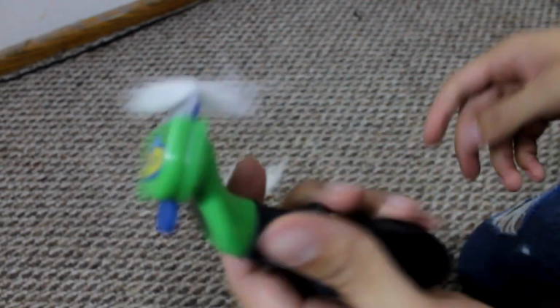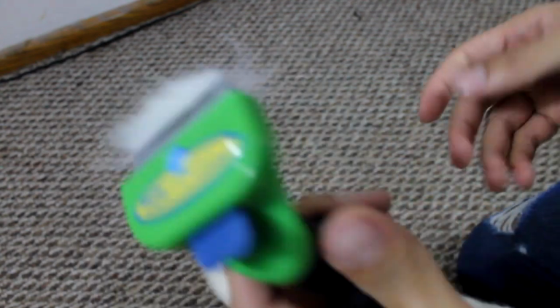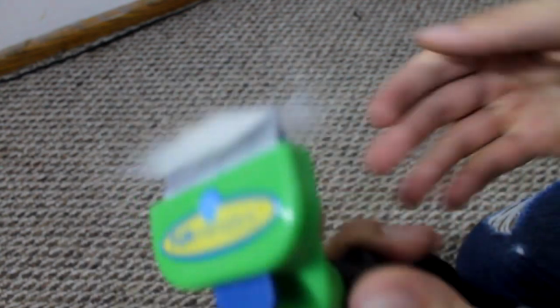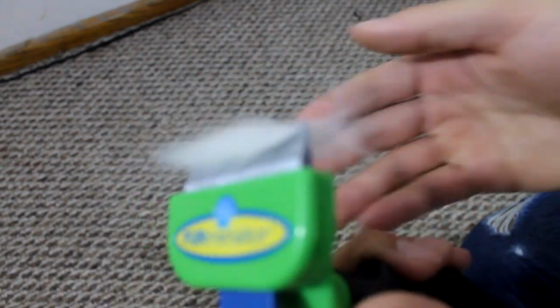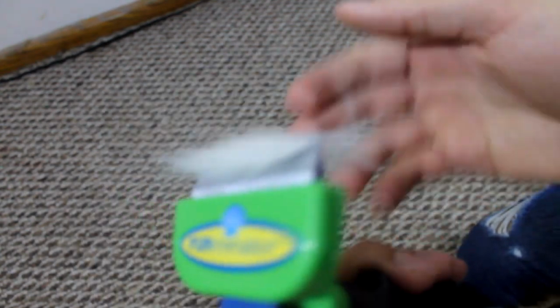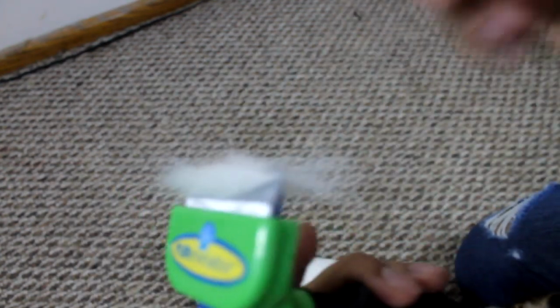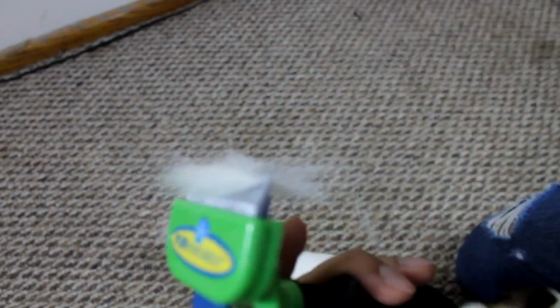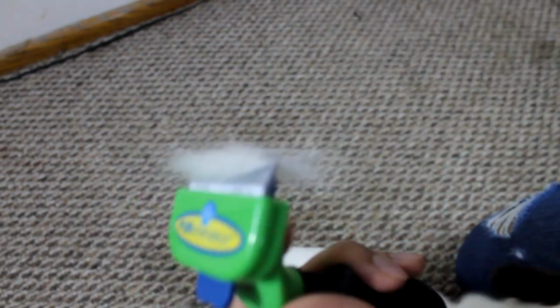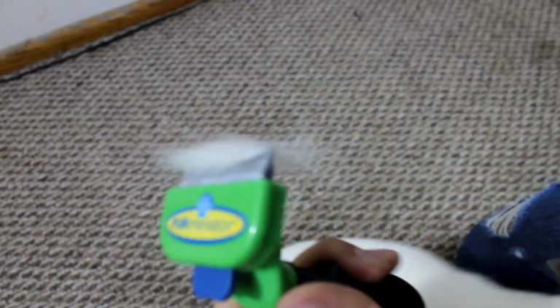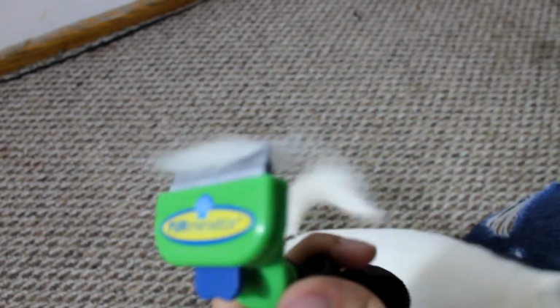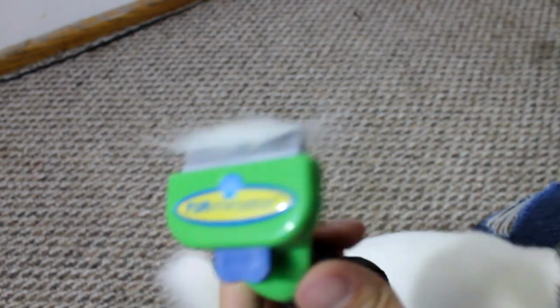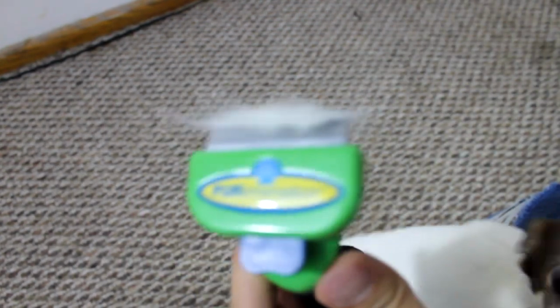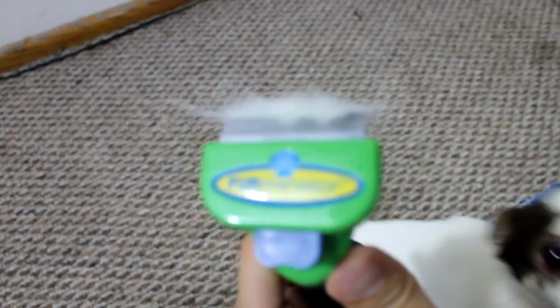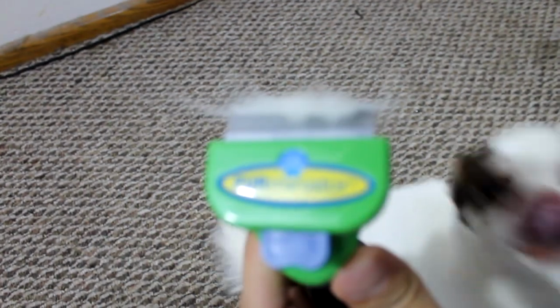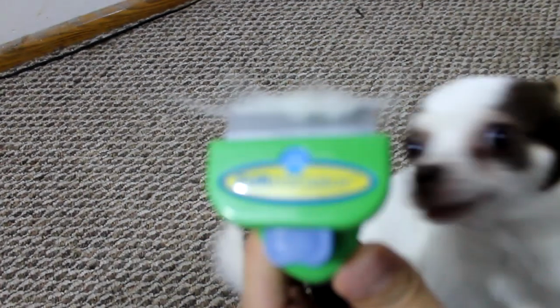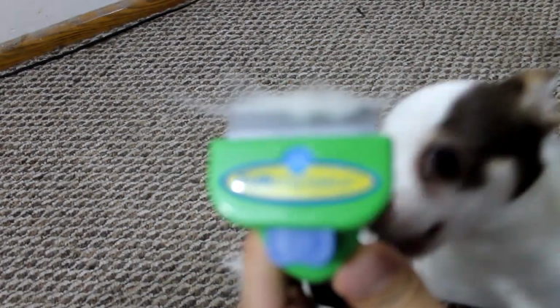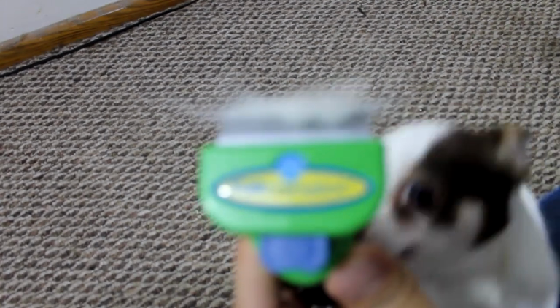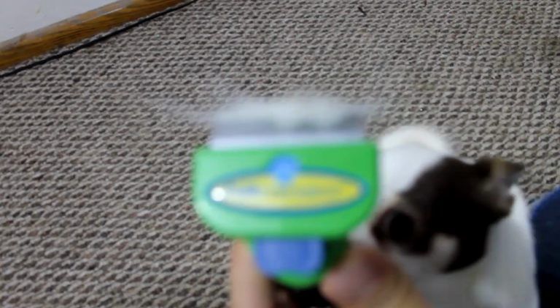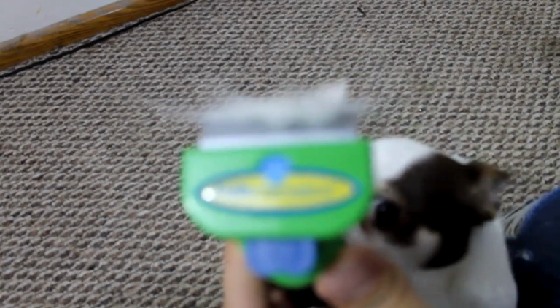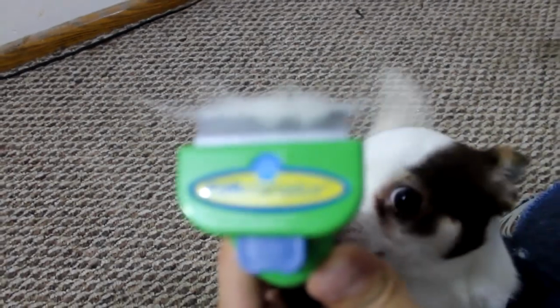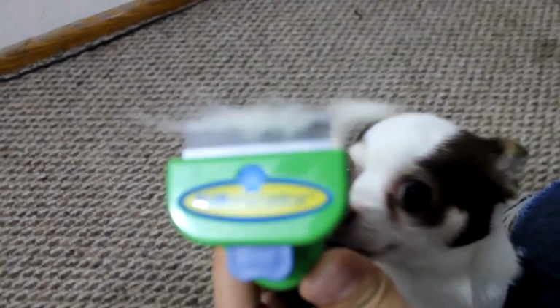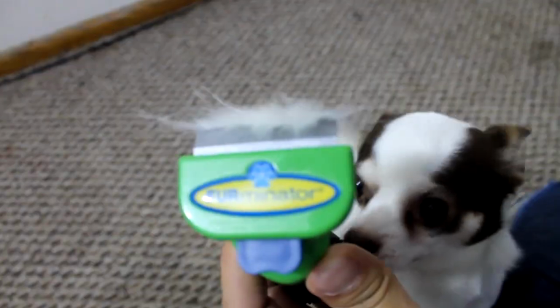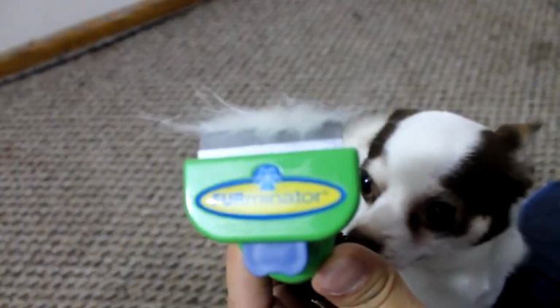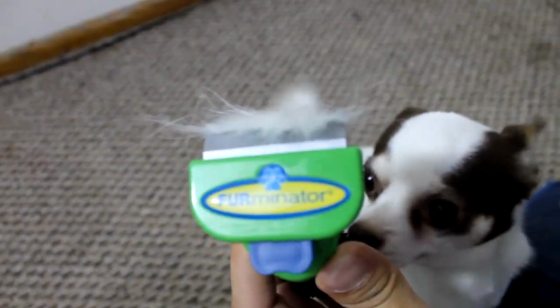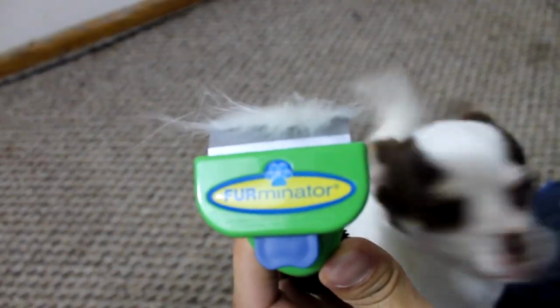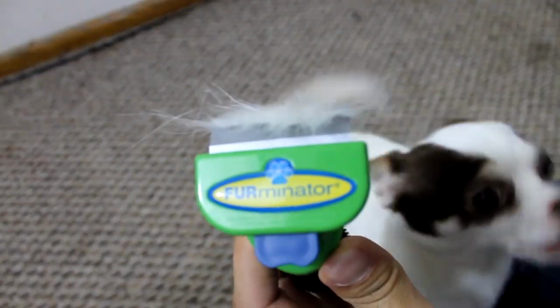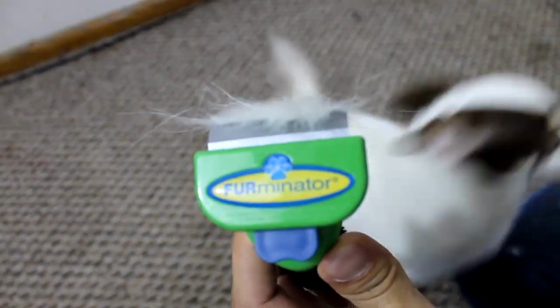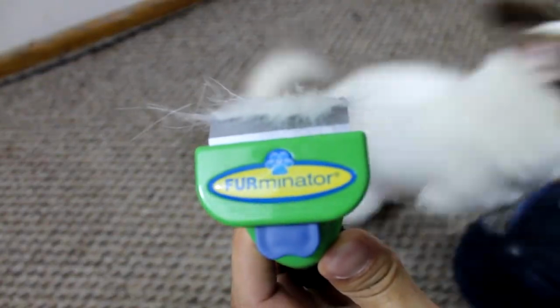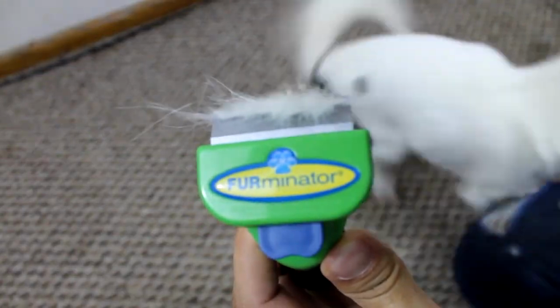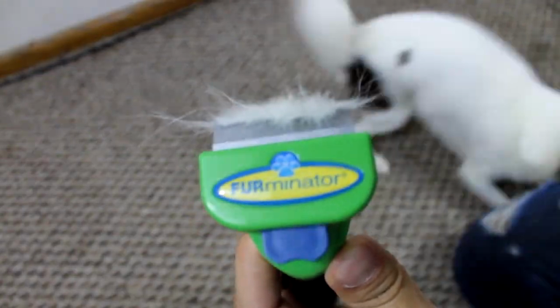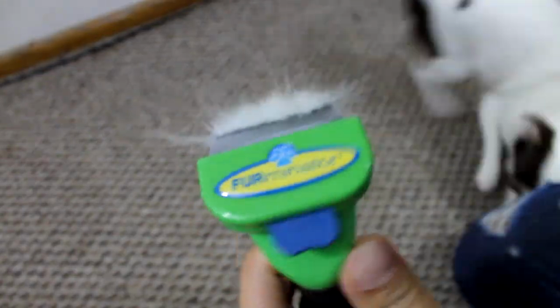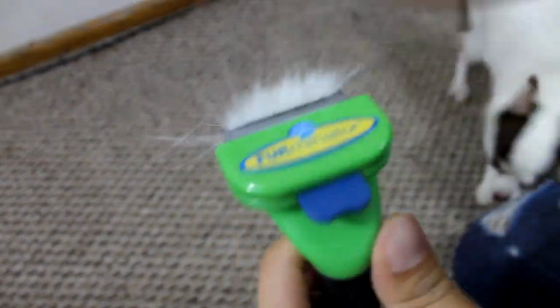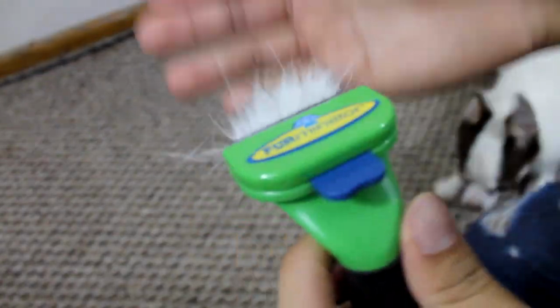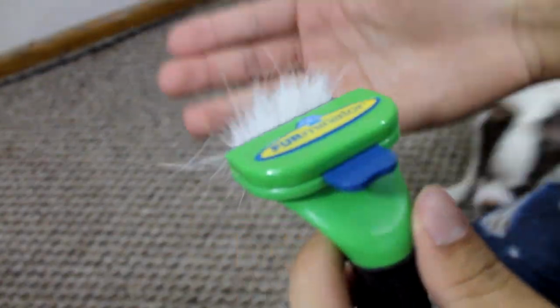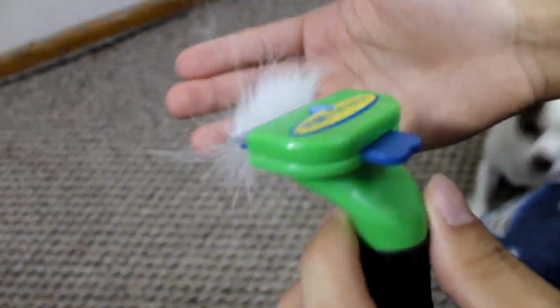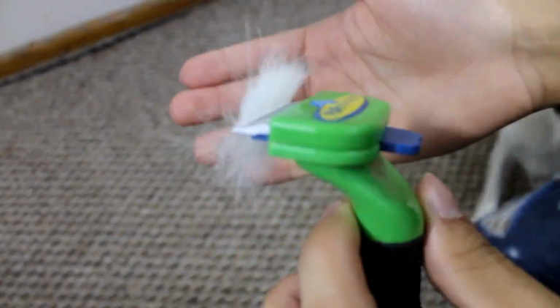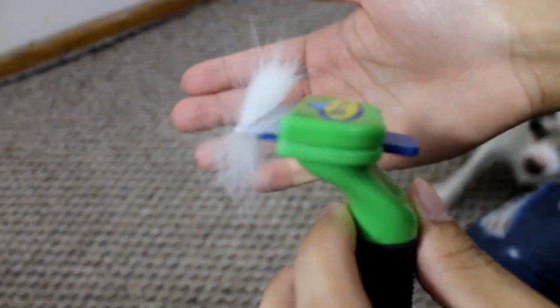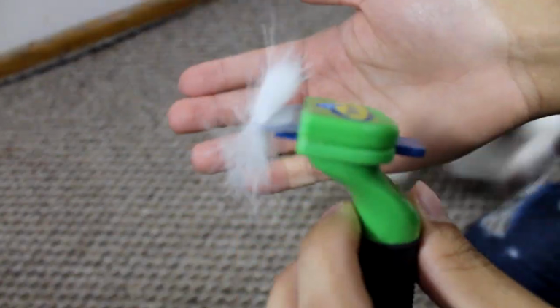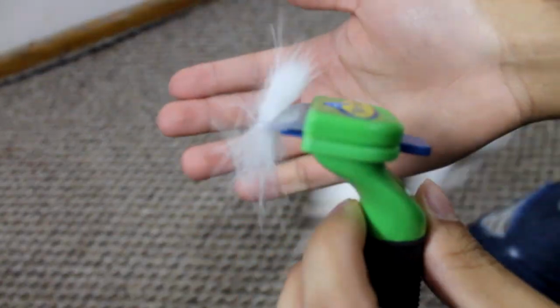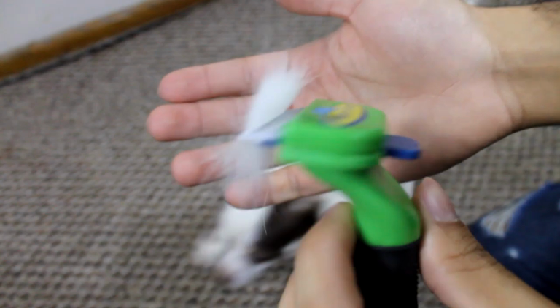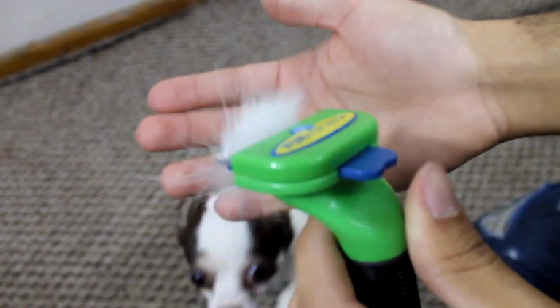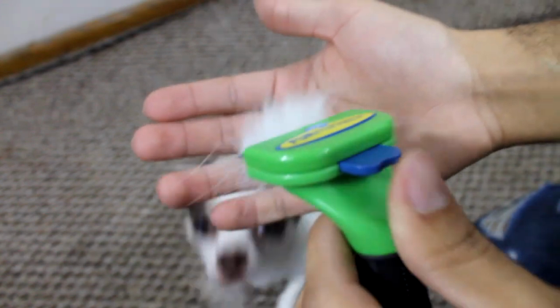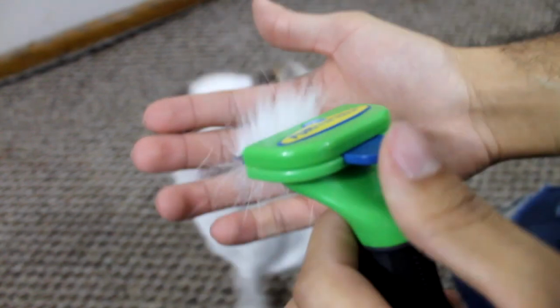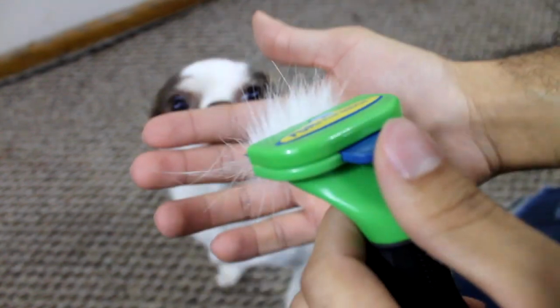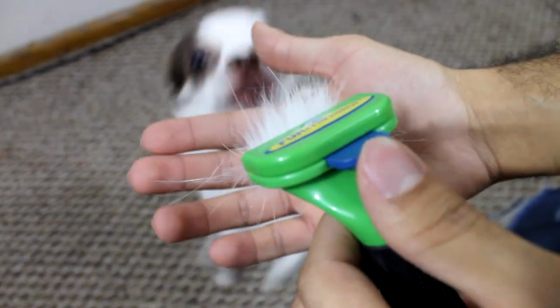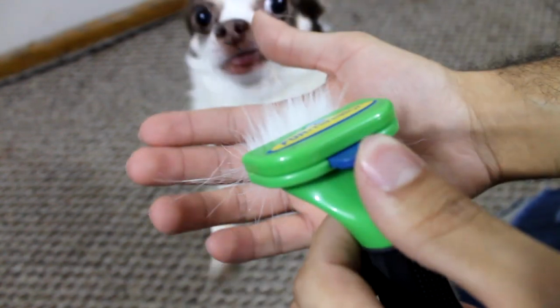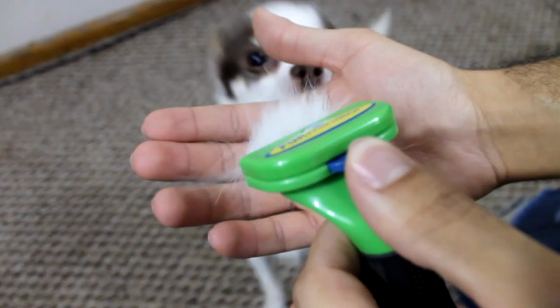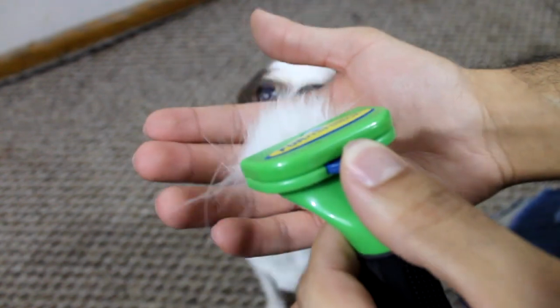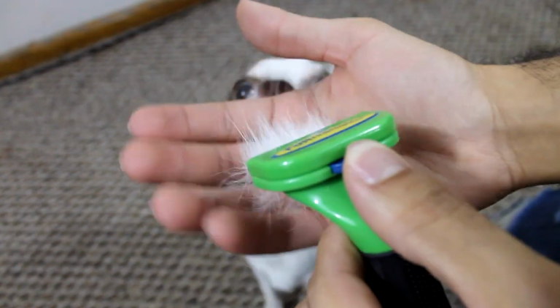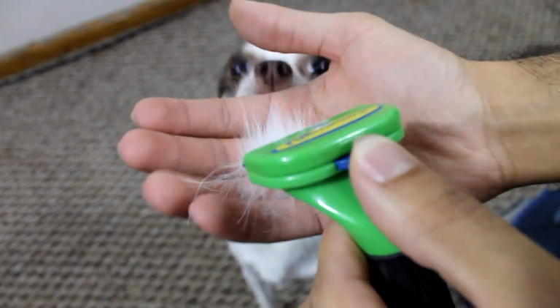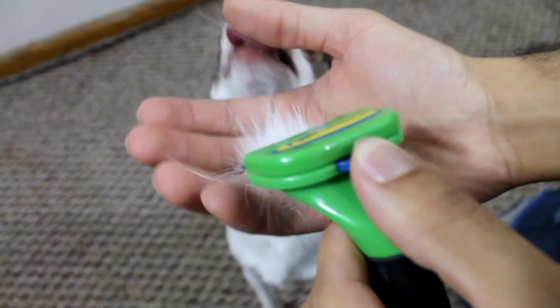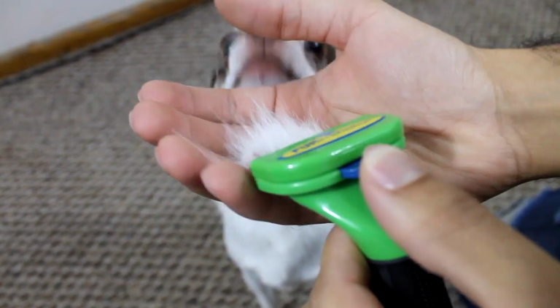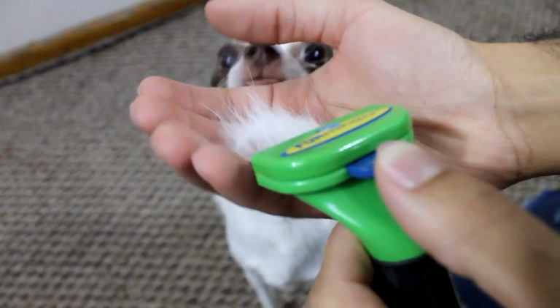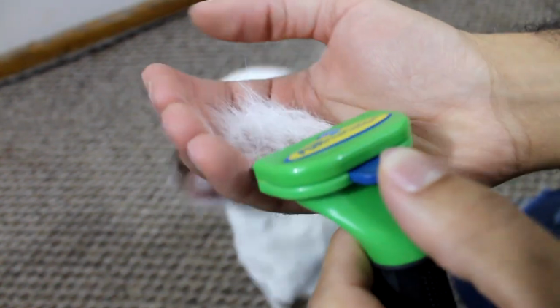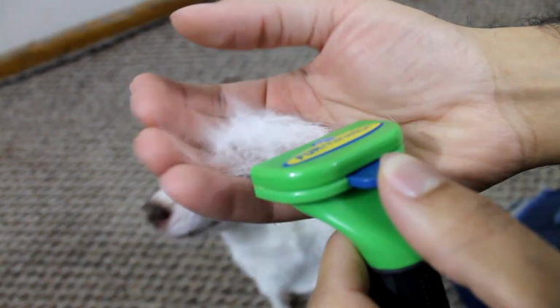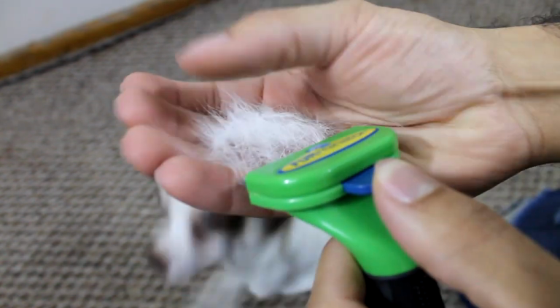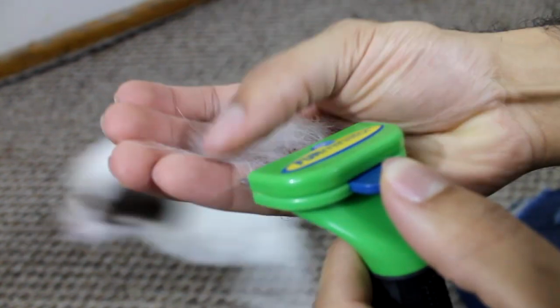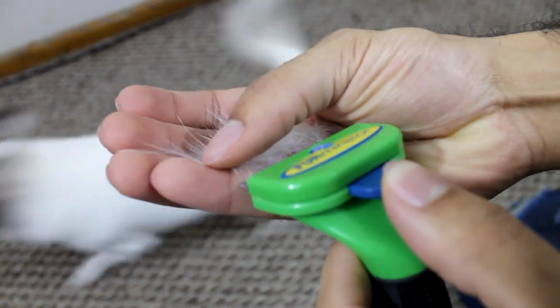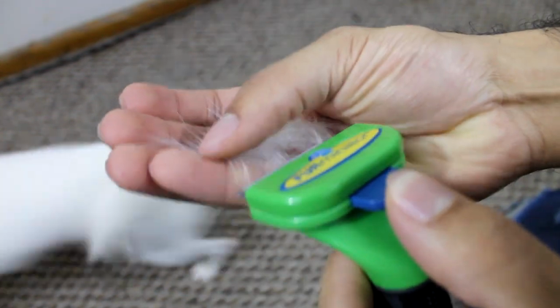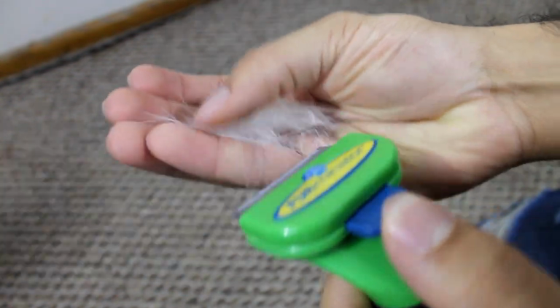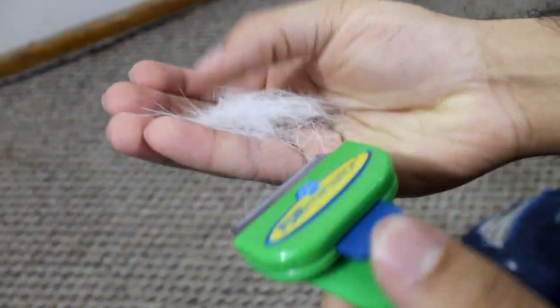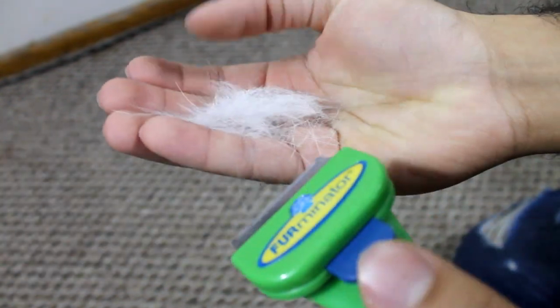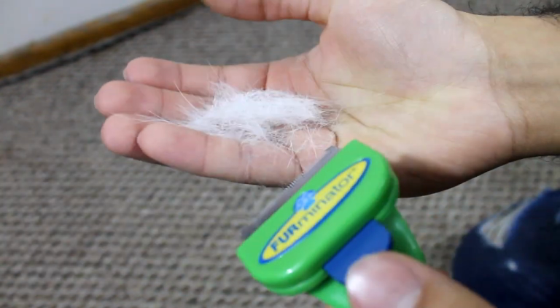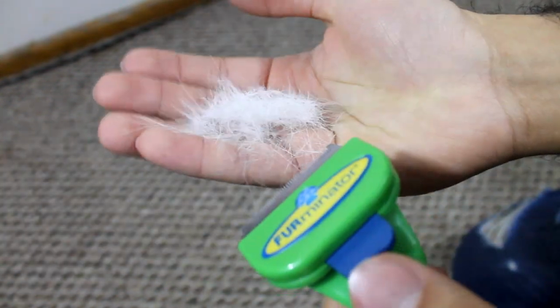As you can see from those few strokes, this is what I got from him. And then you just push the button and release.